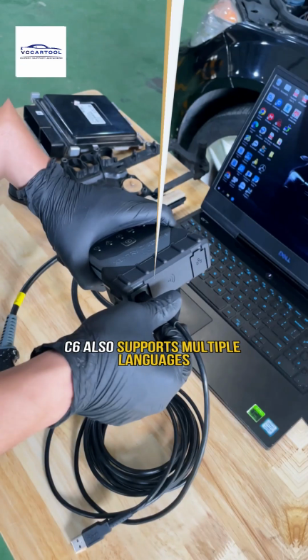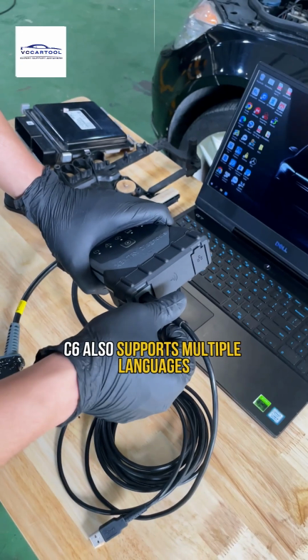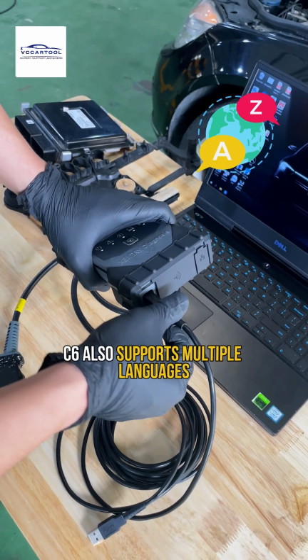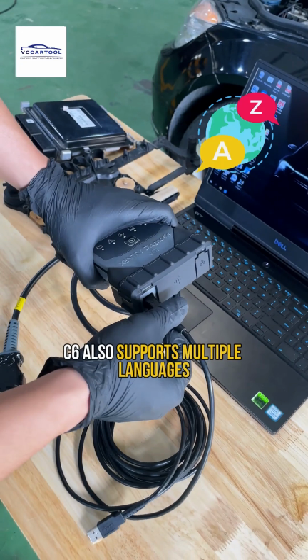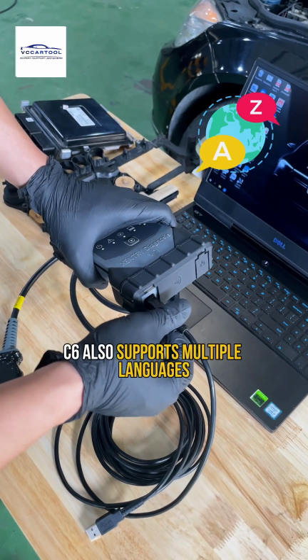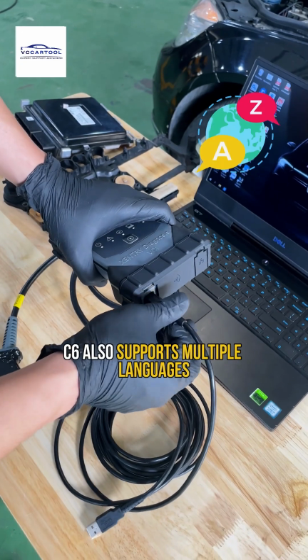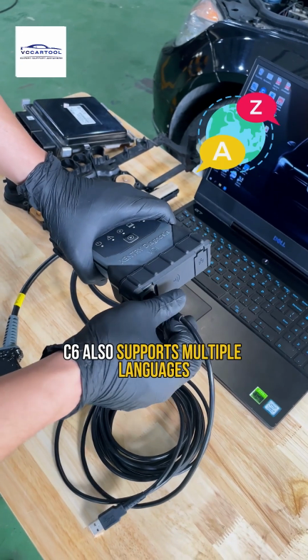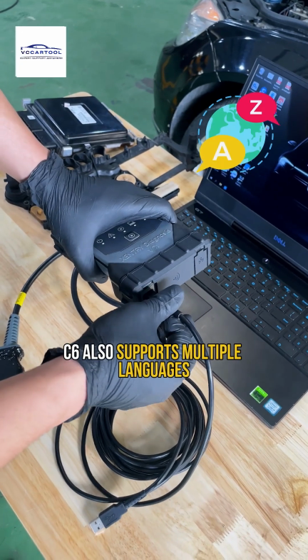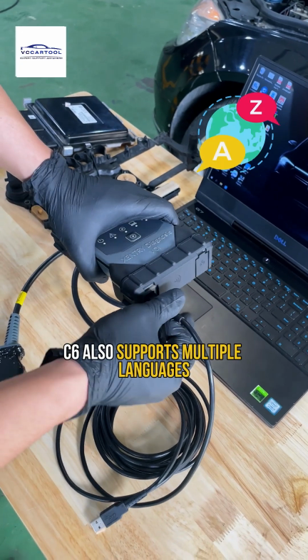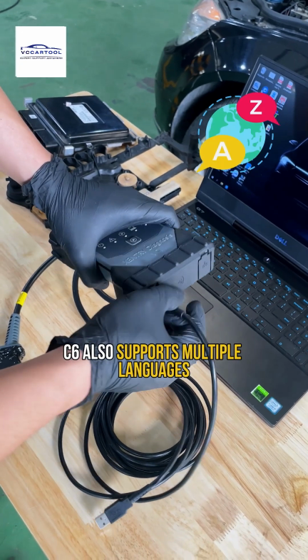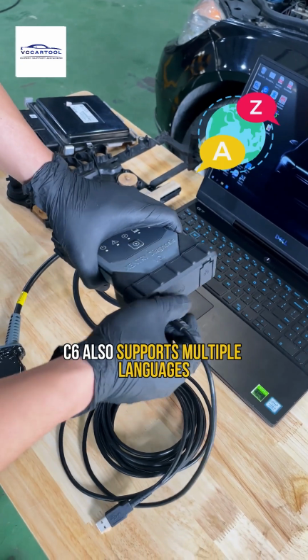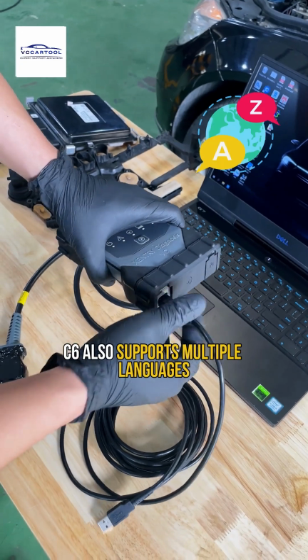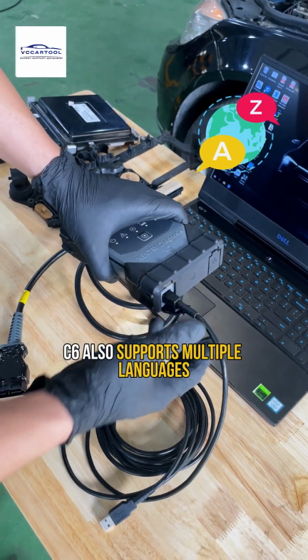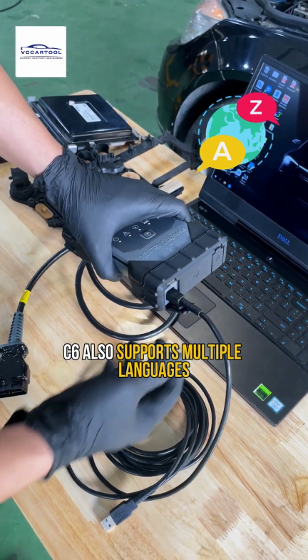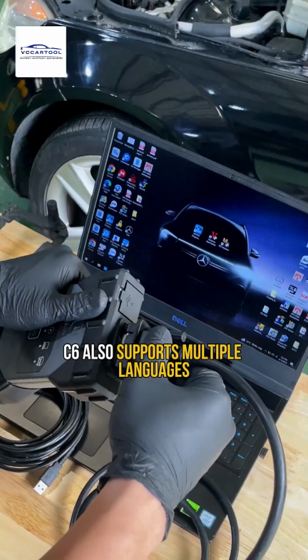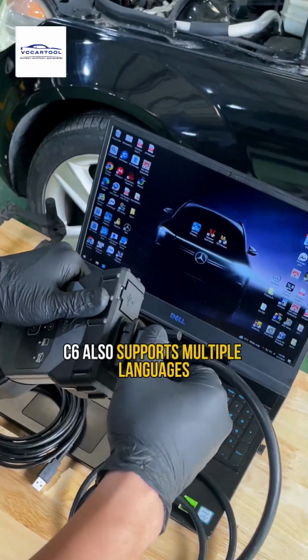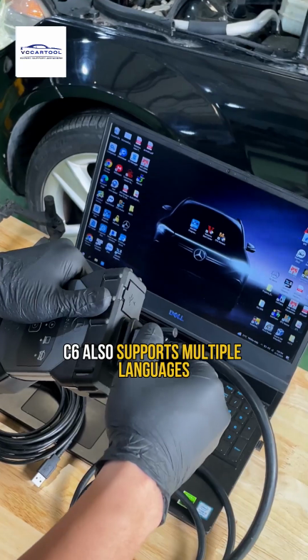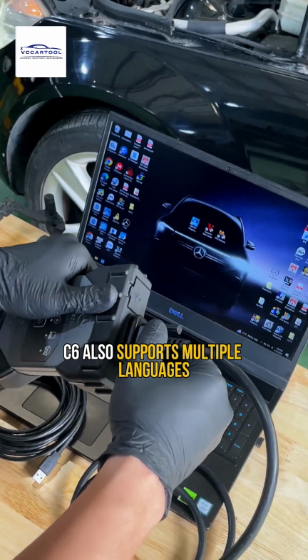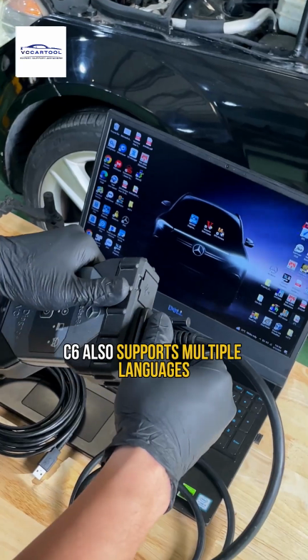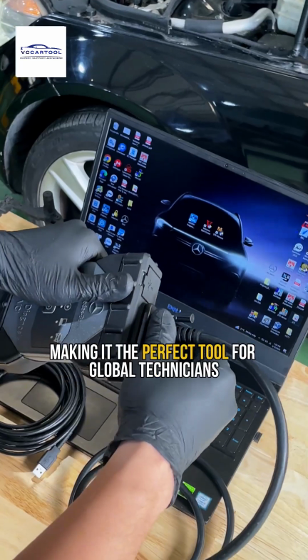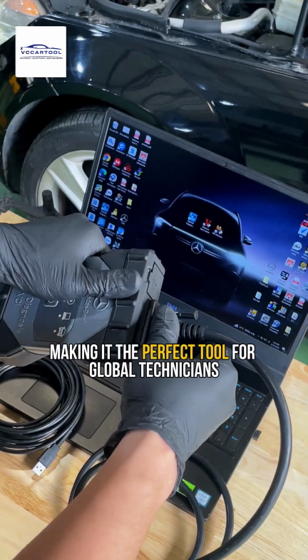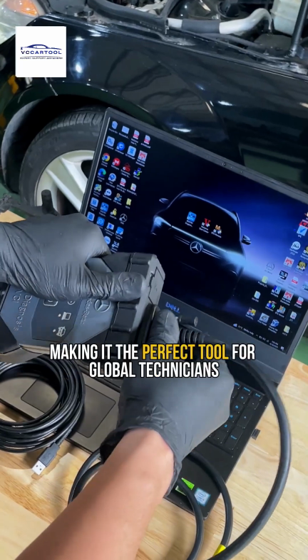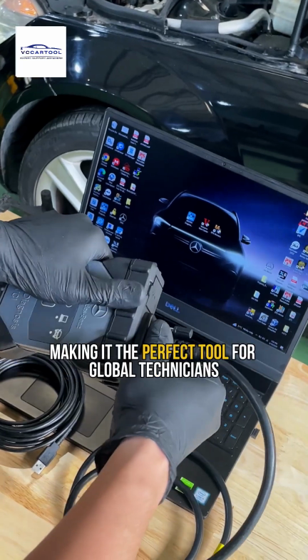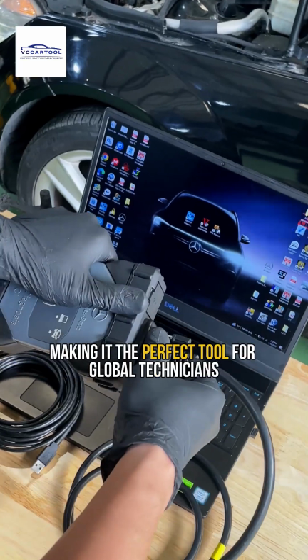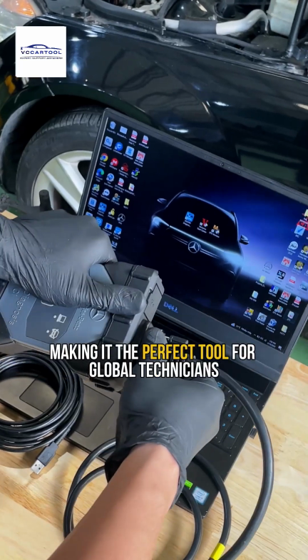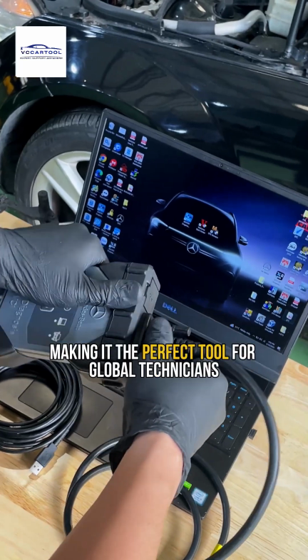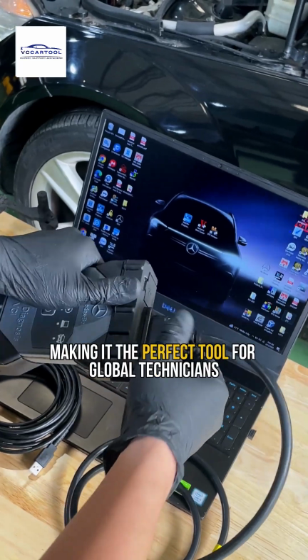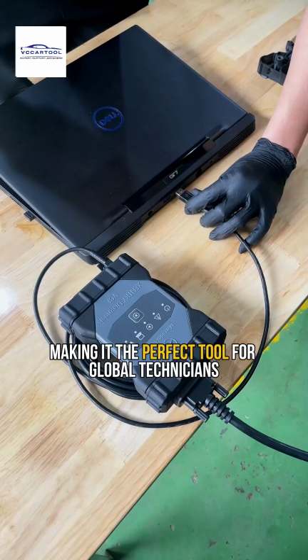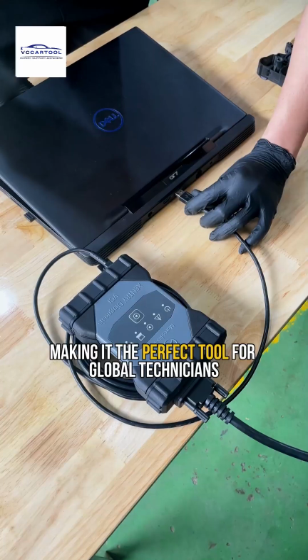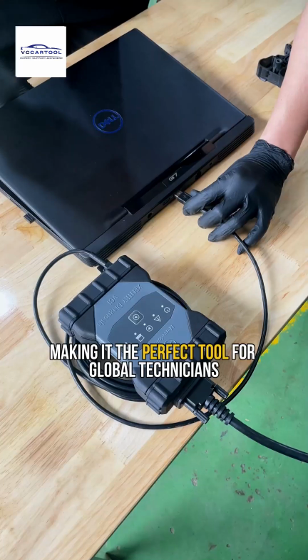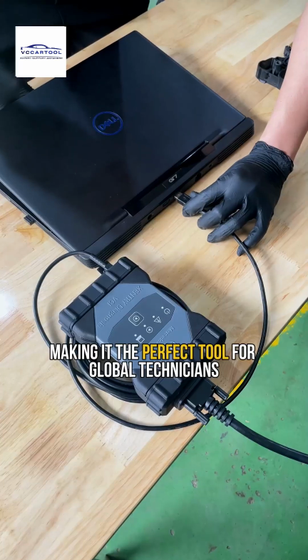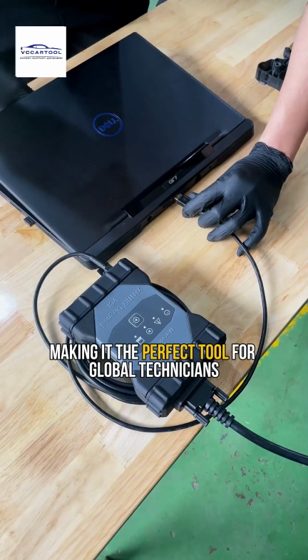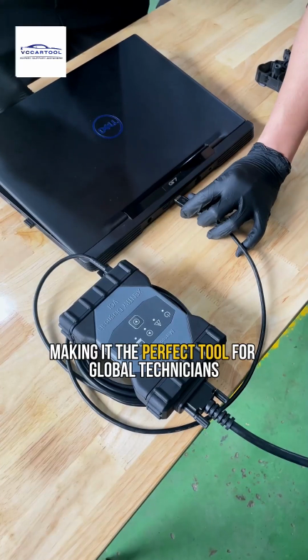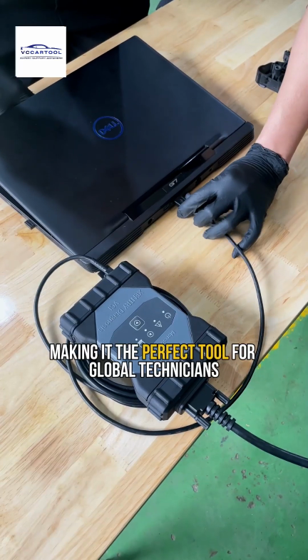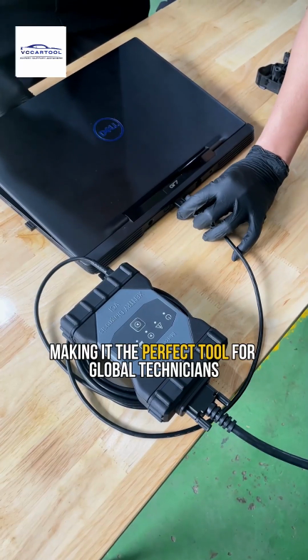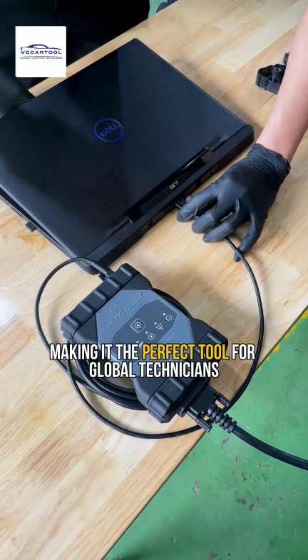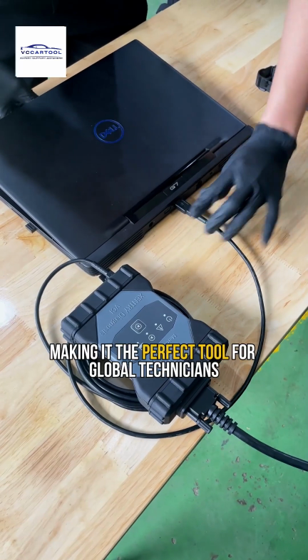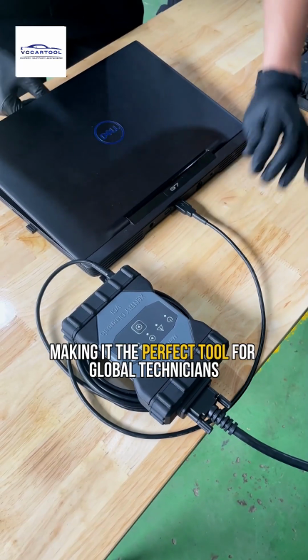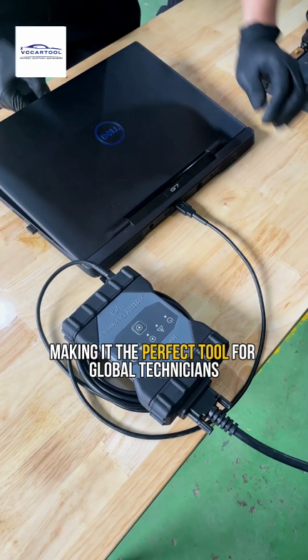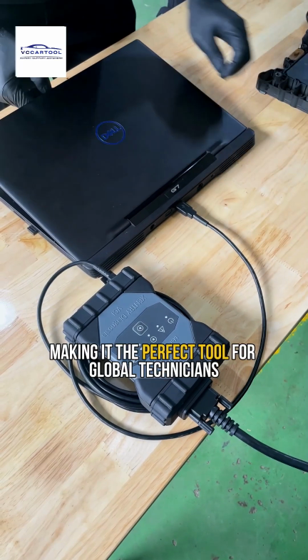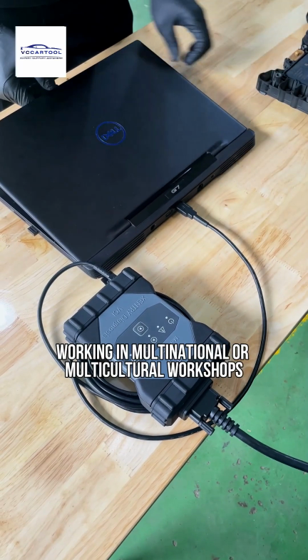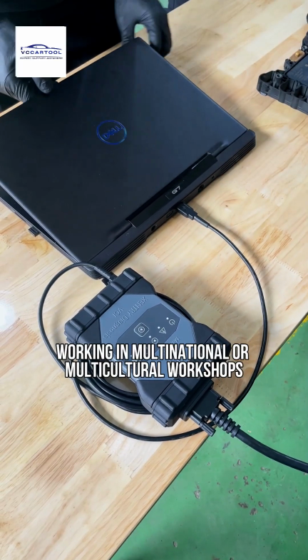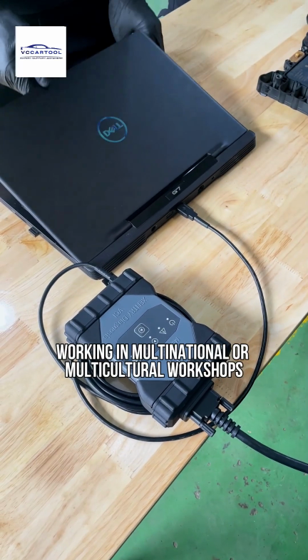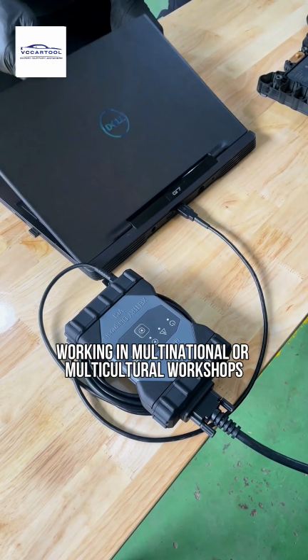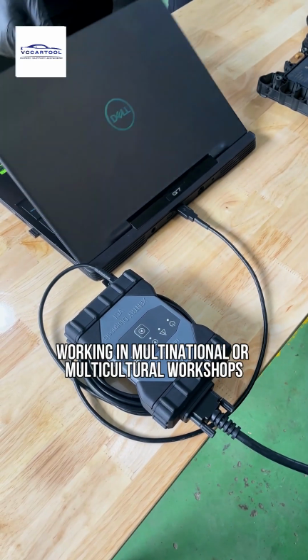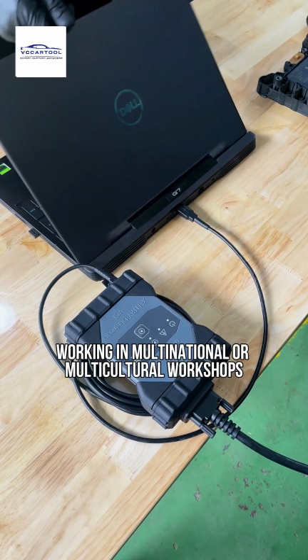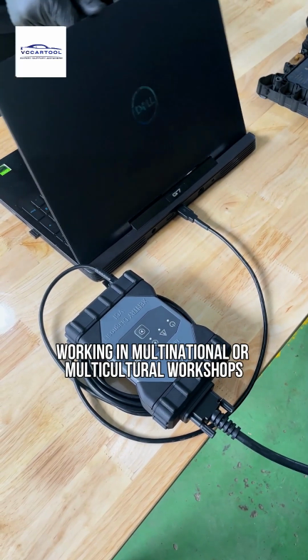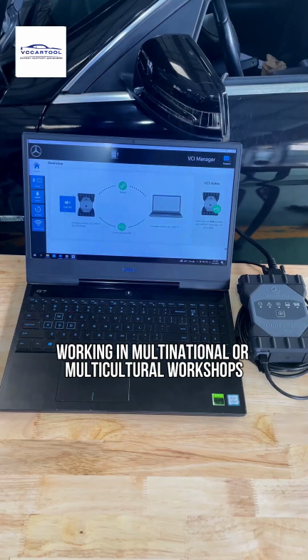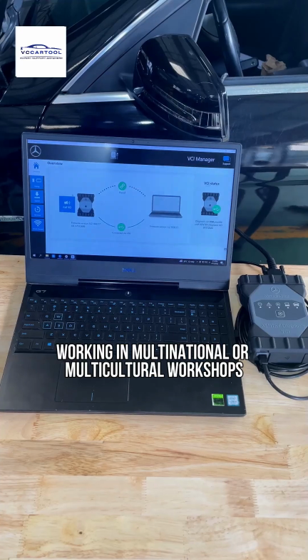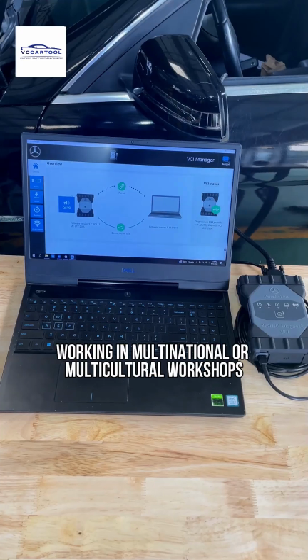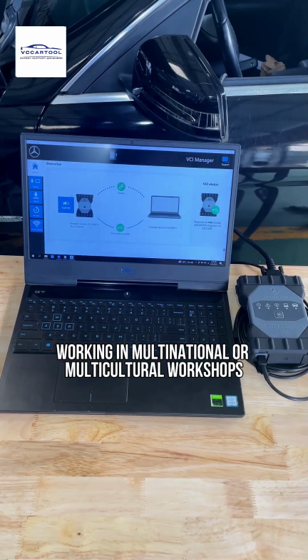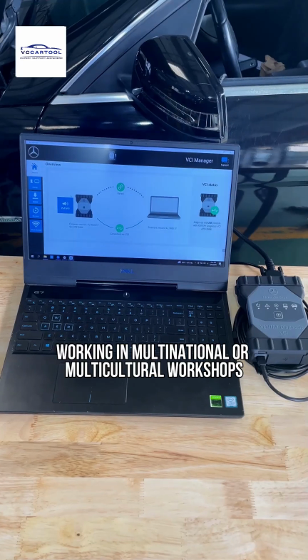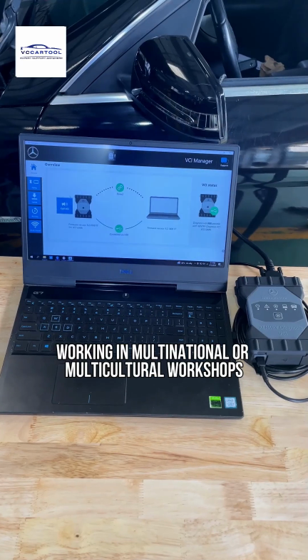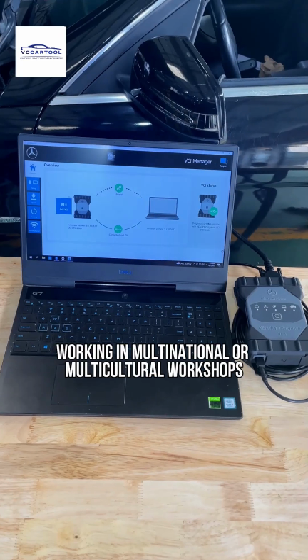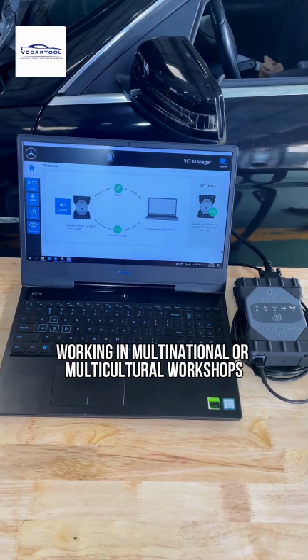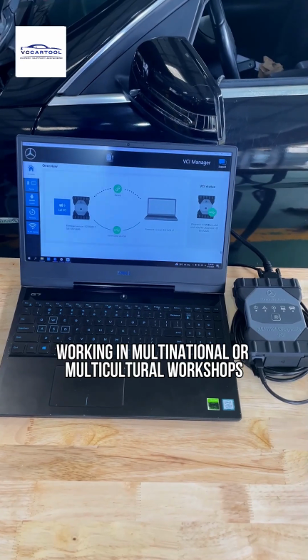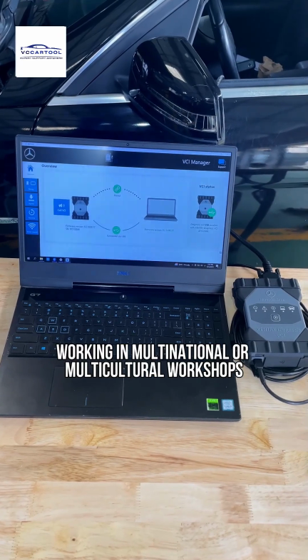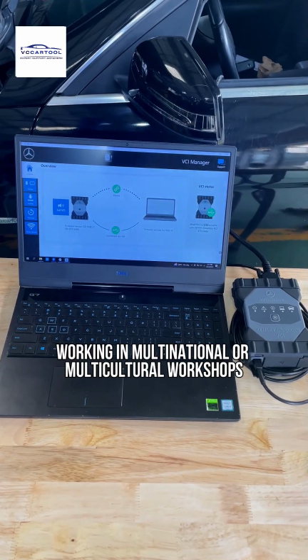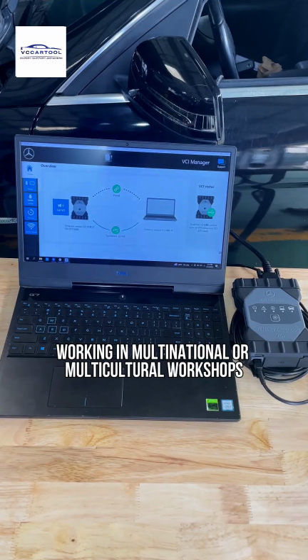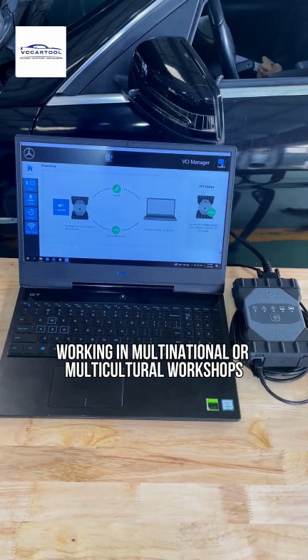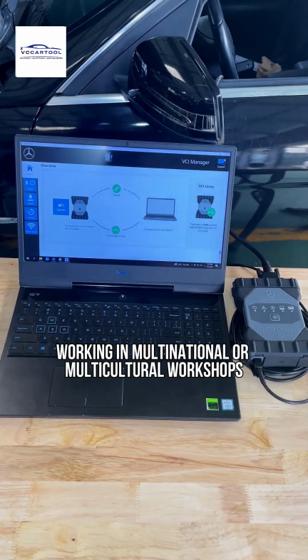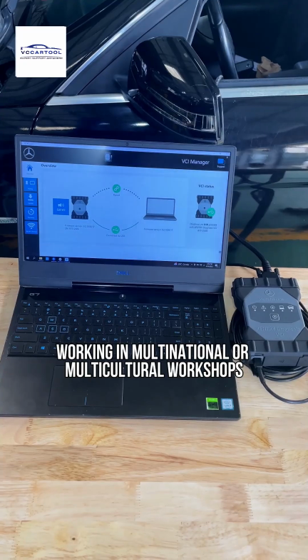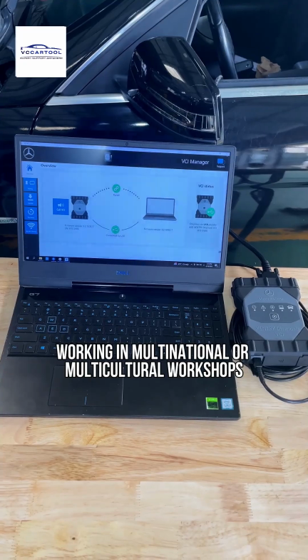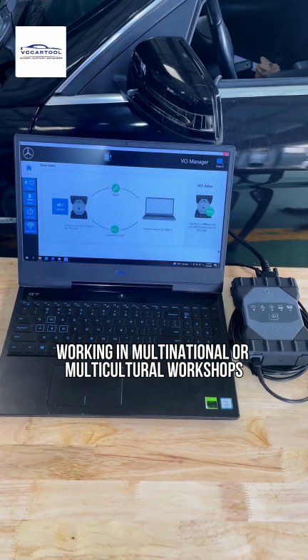The C6 also supports multiple languages, making it the perfect tool for global technicians working in multinational or multicultural workshops.